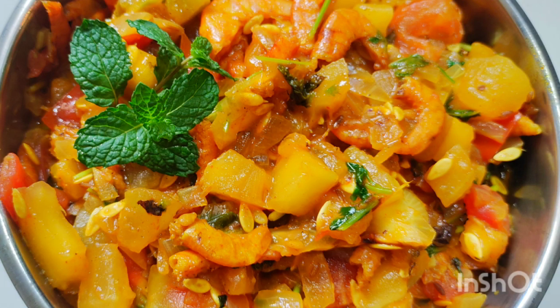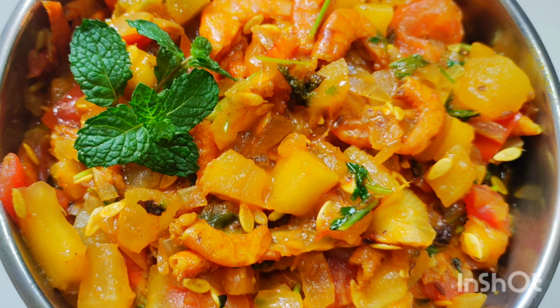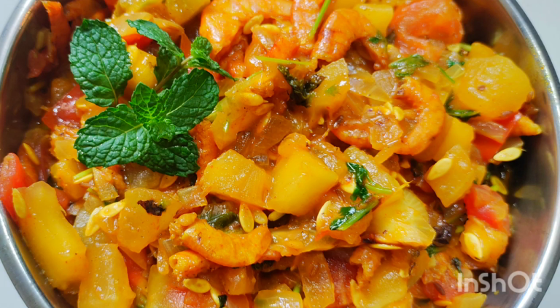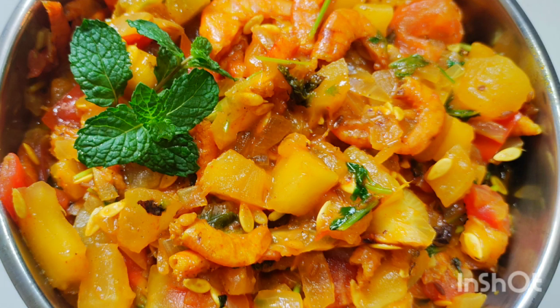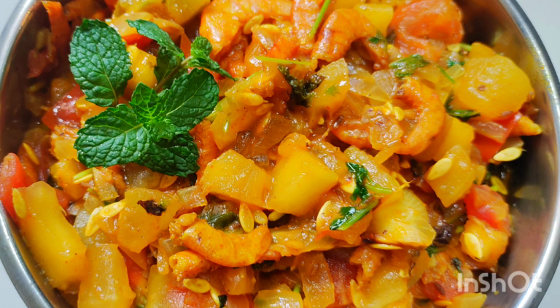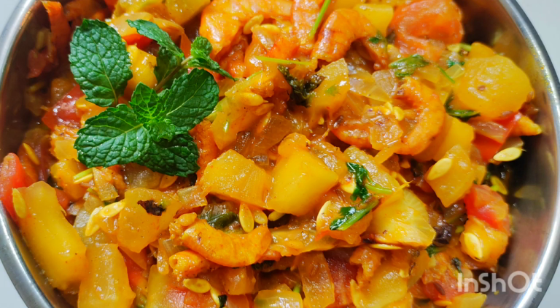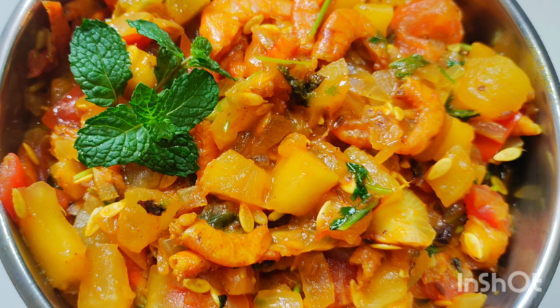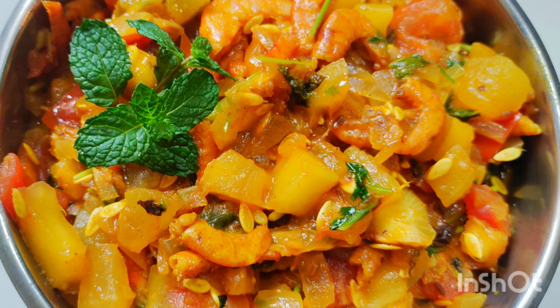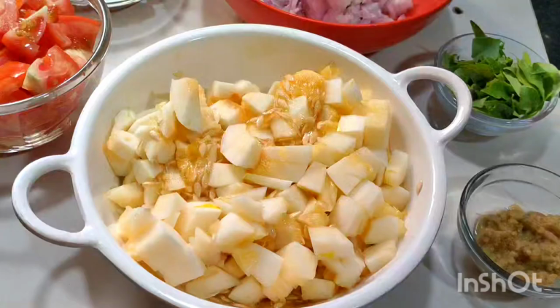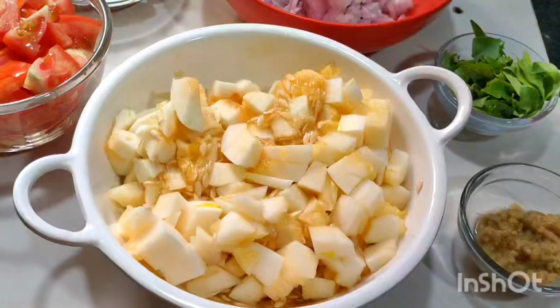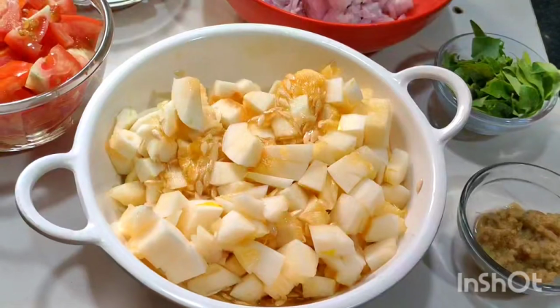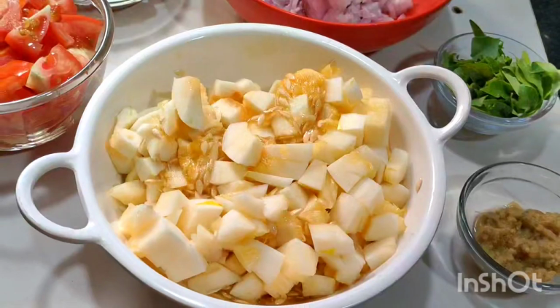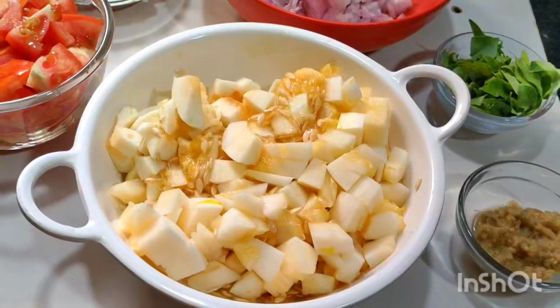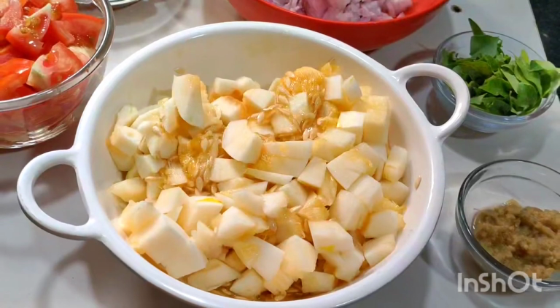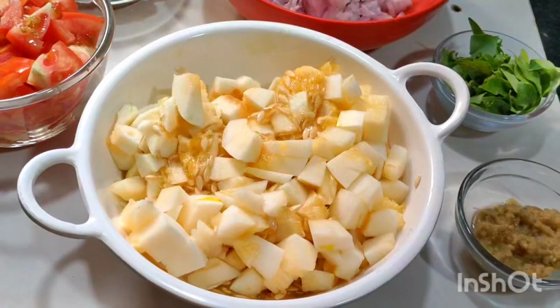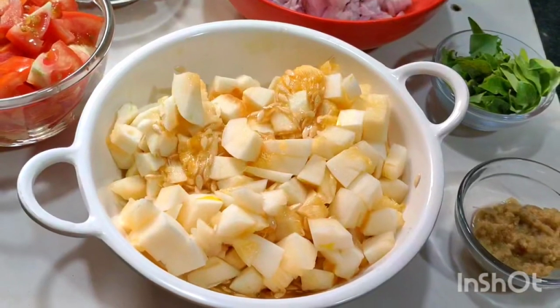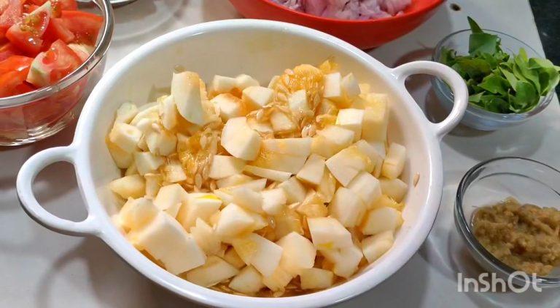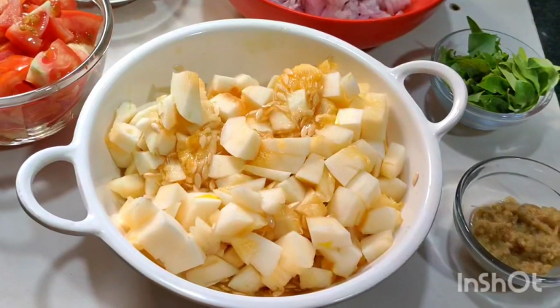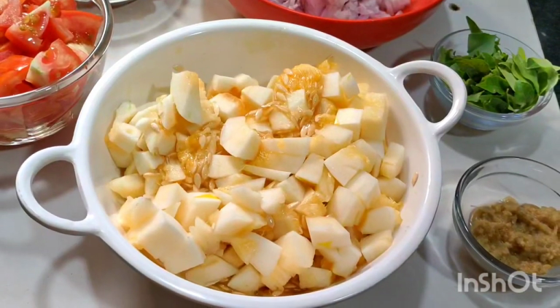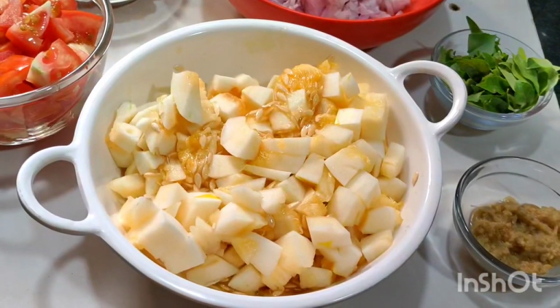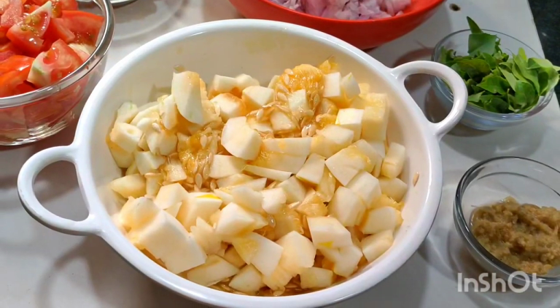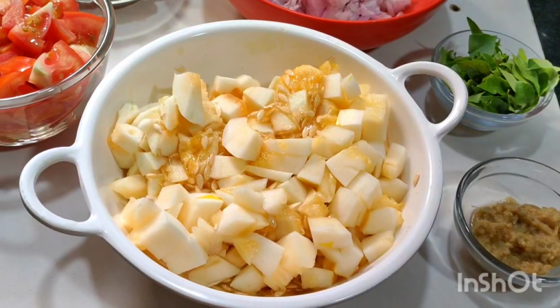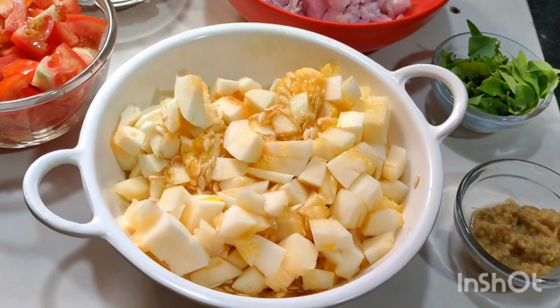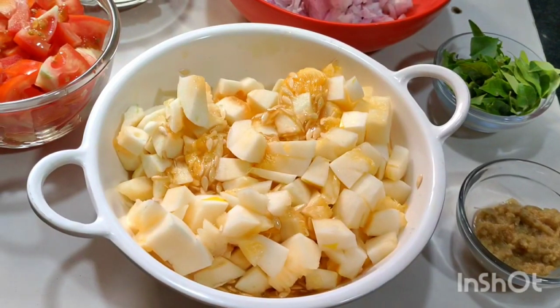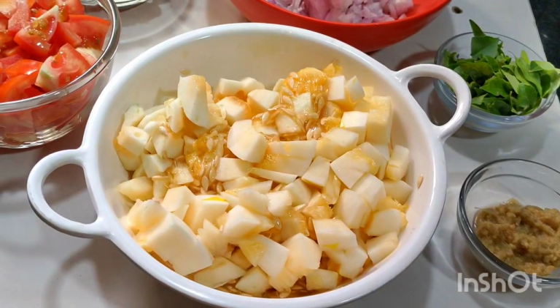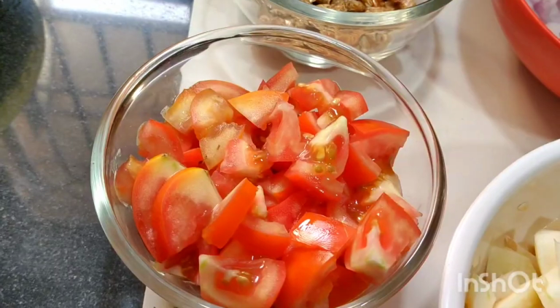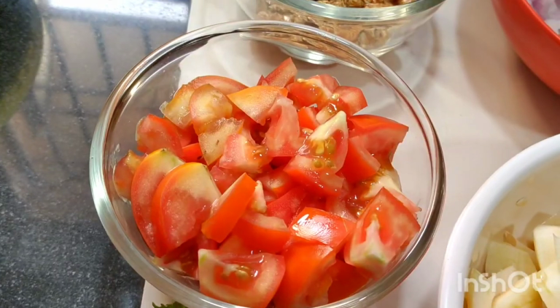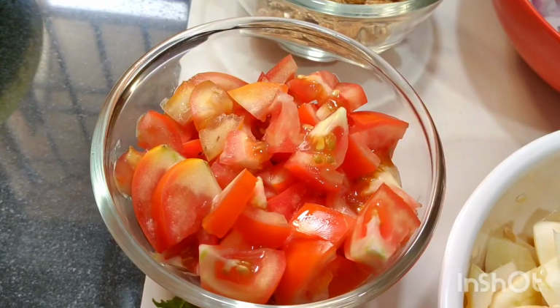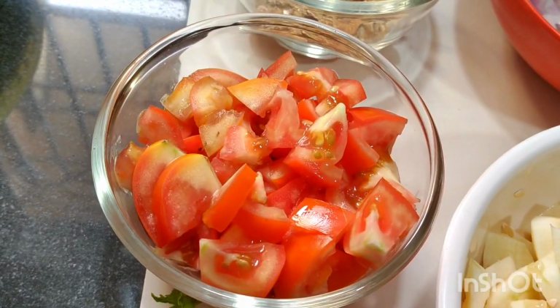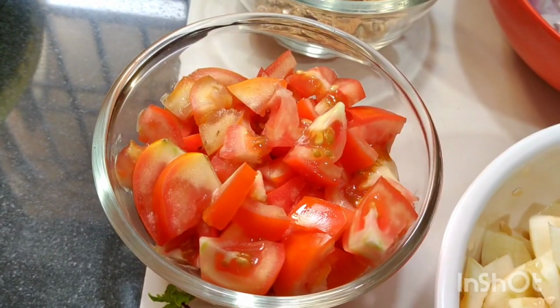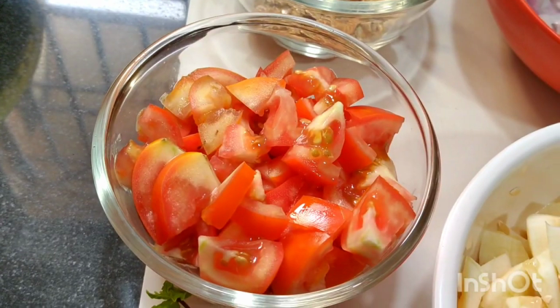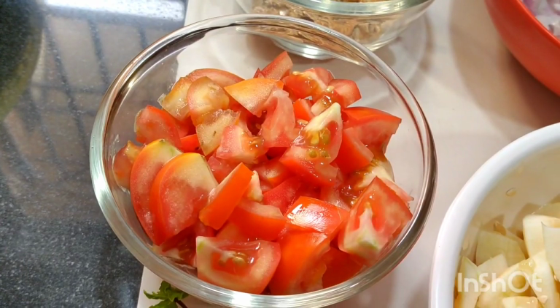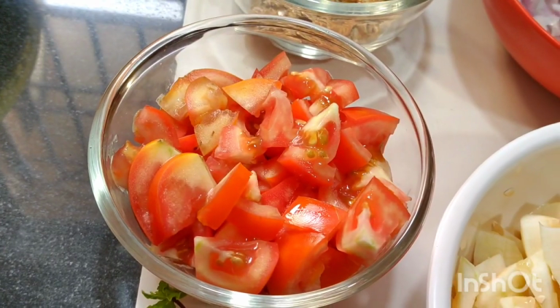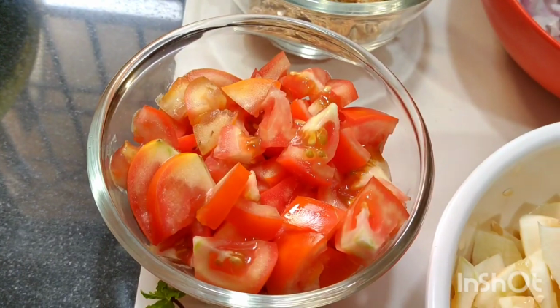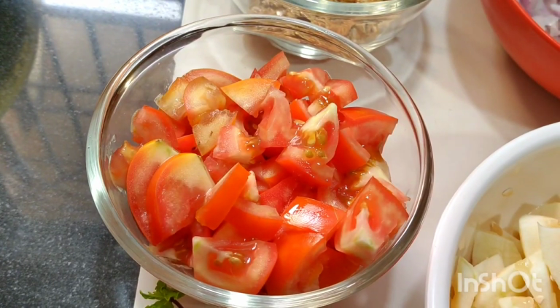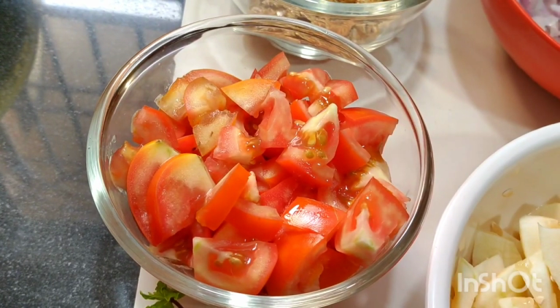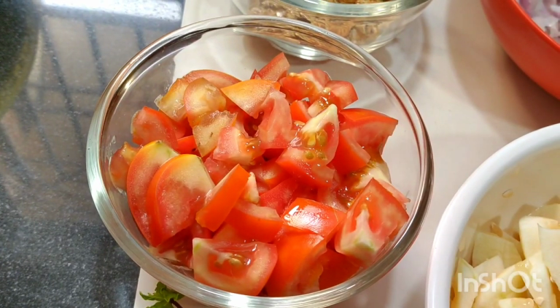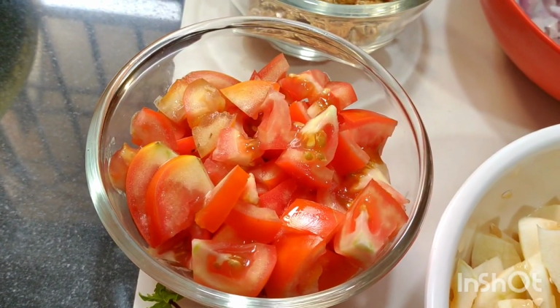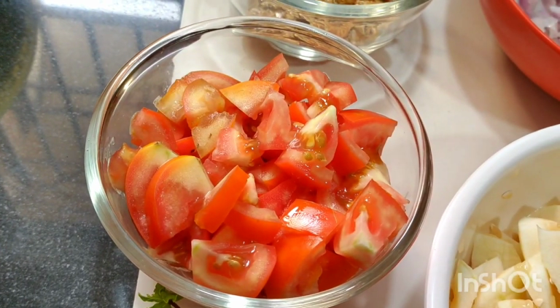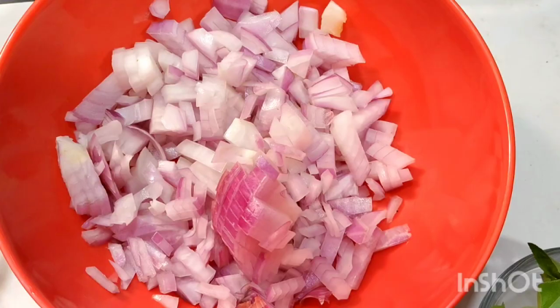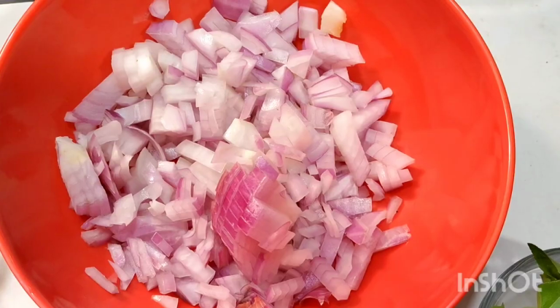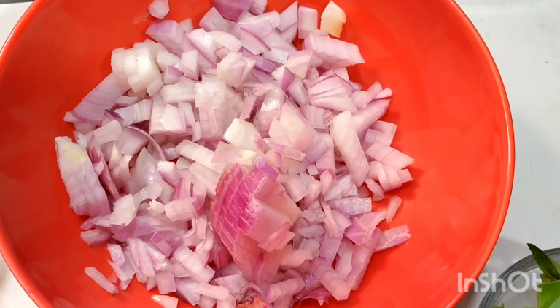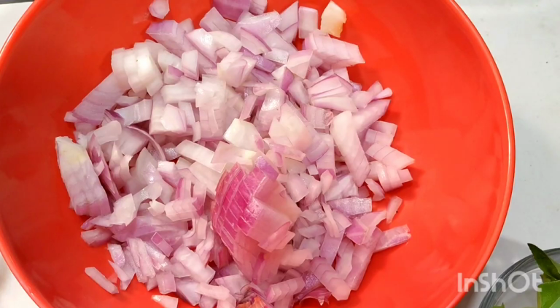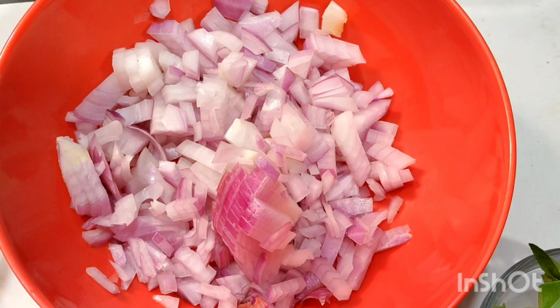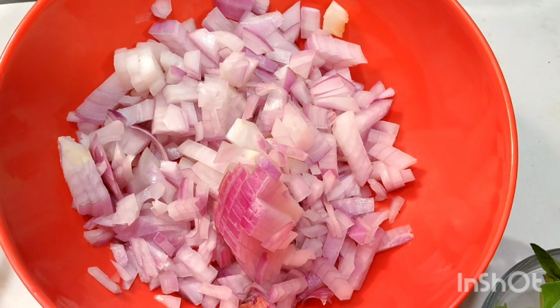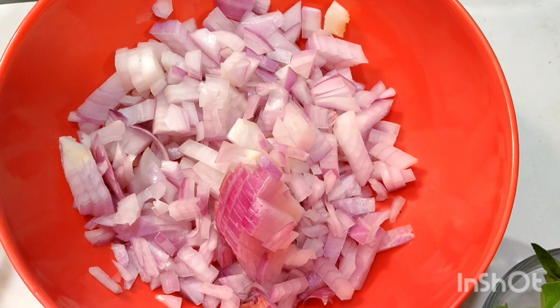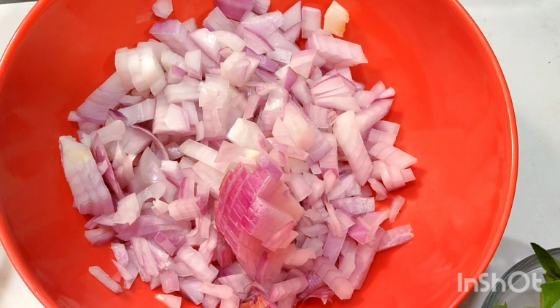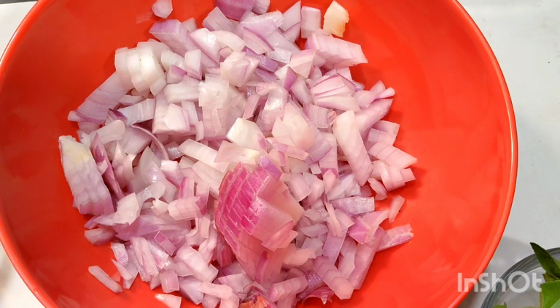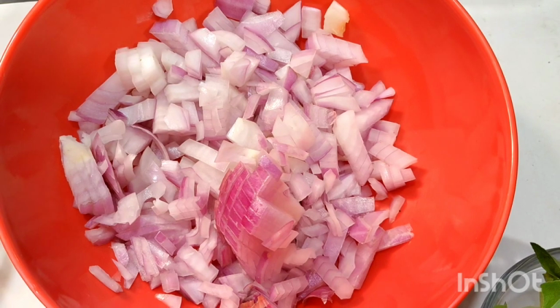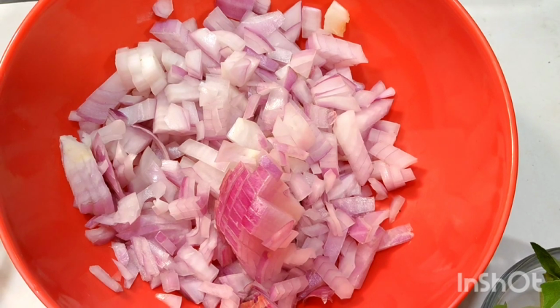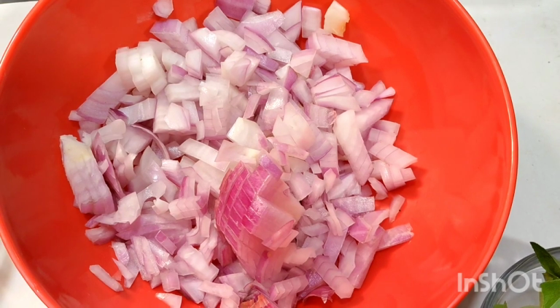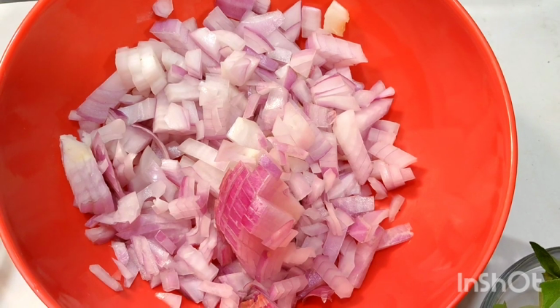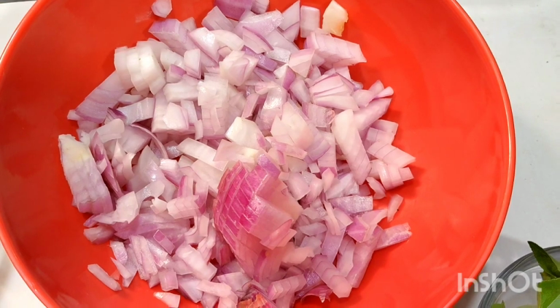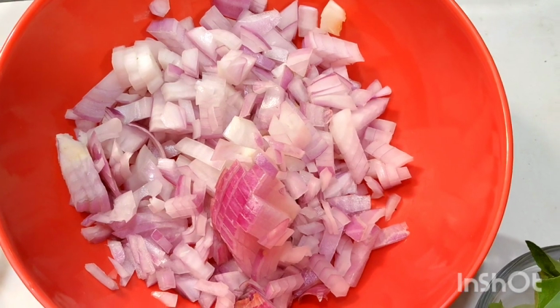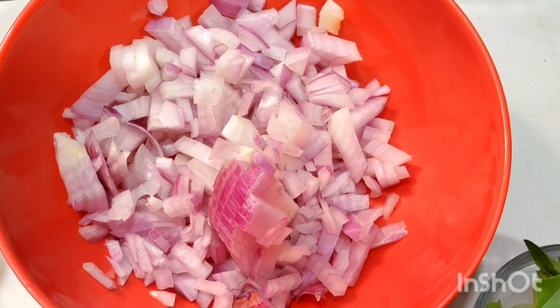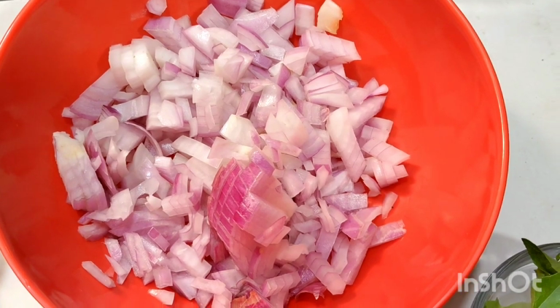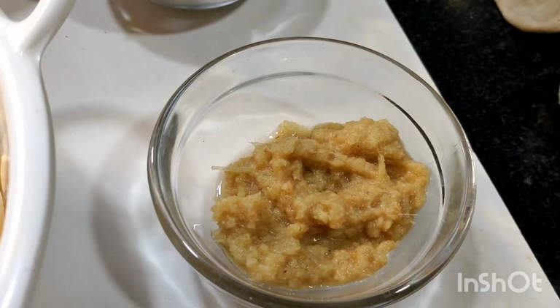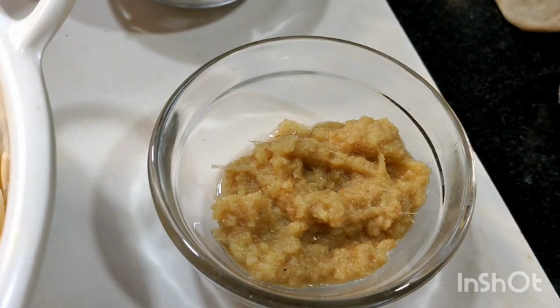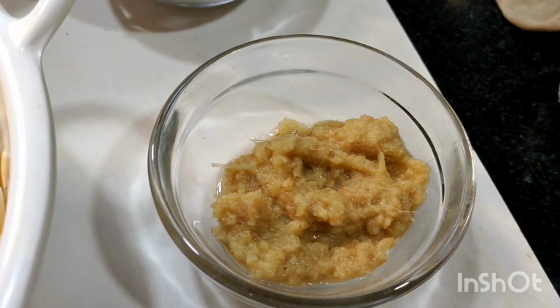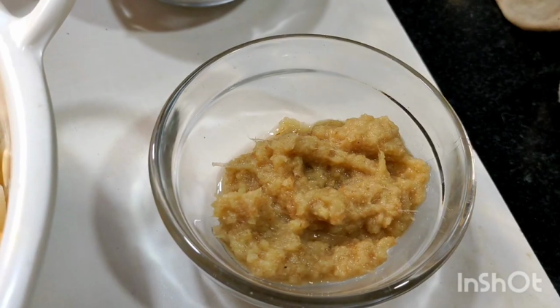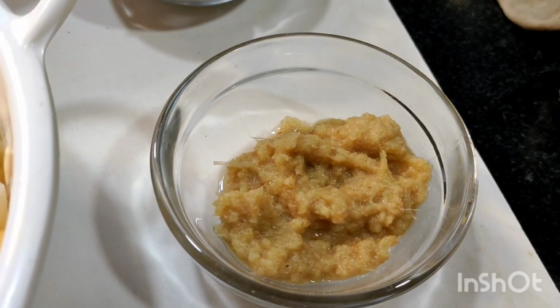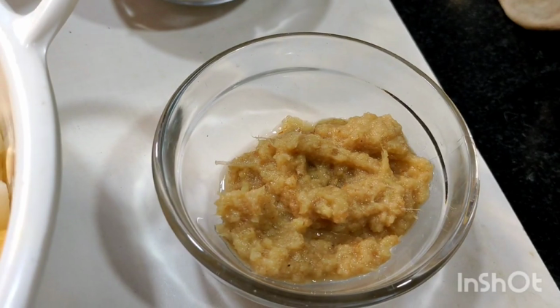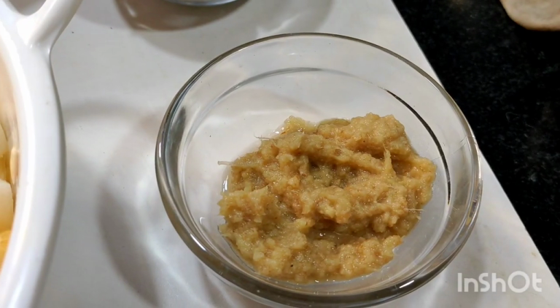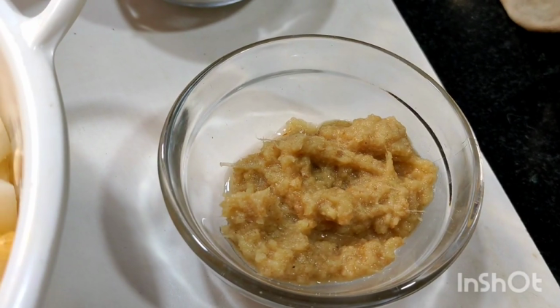I put a small meal in the end. I put 3 tomatoes in the end. I put 2 smaller meals in the end.